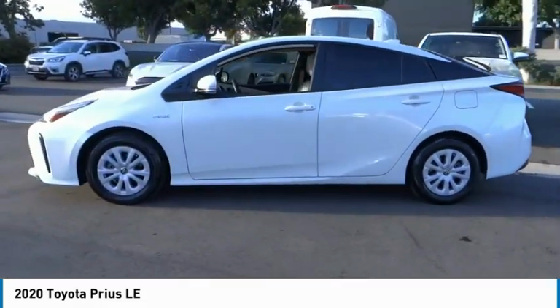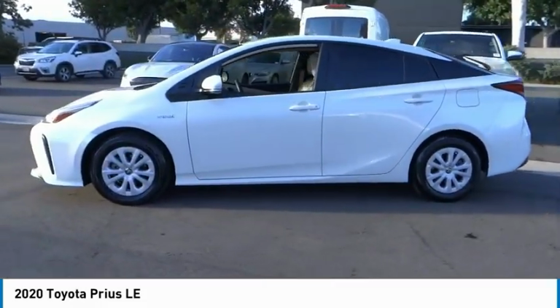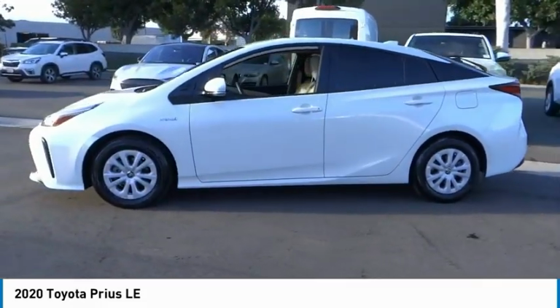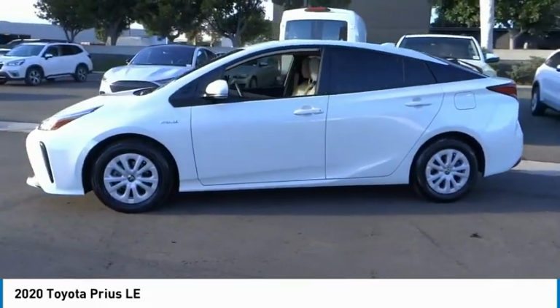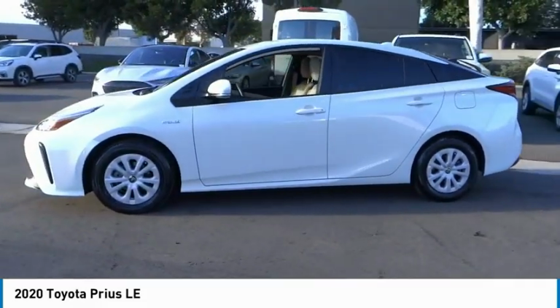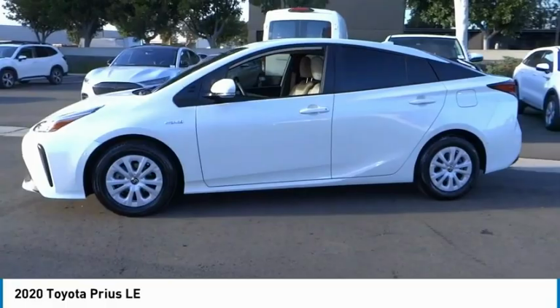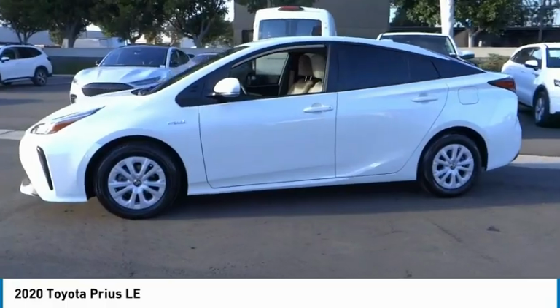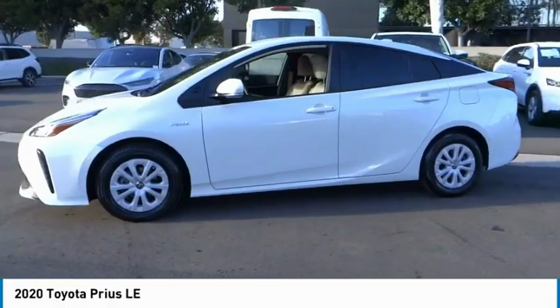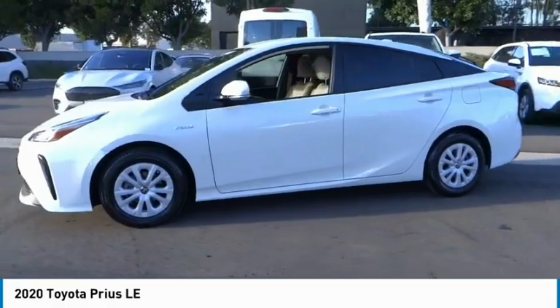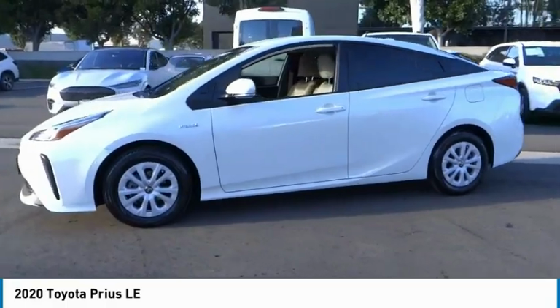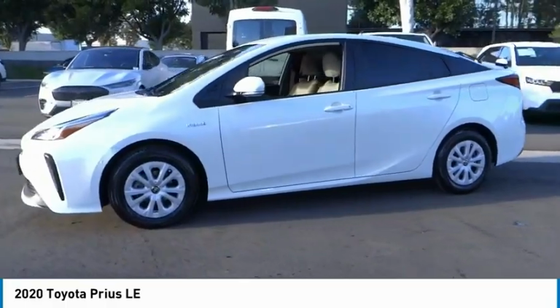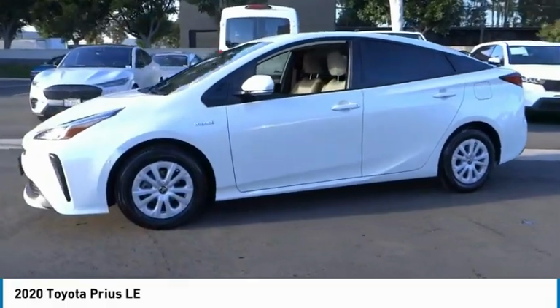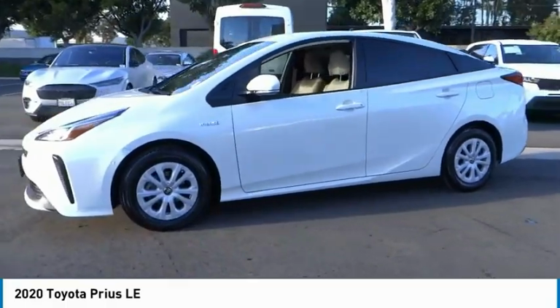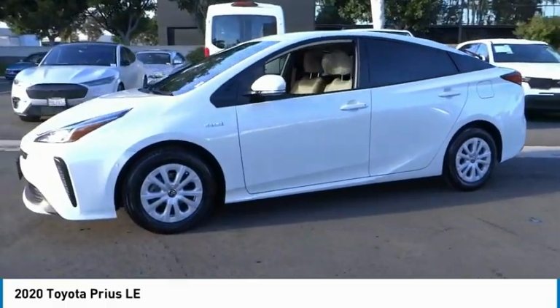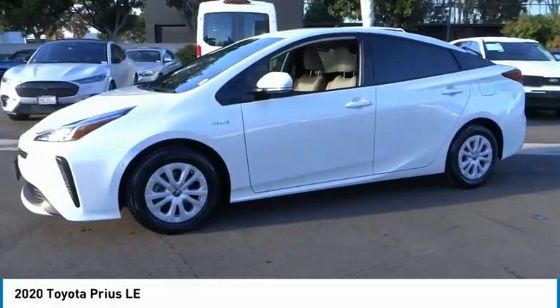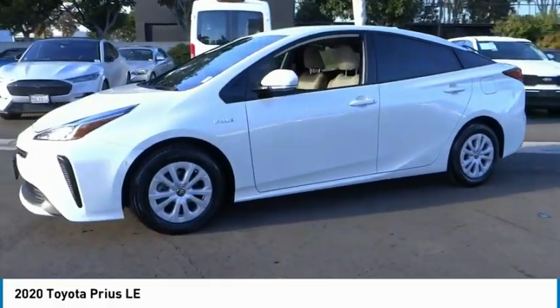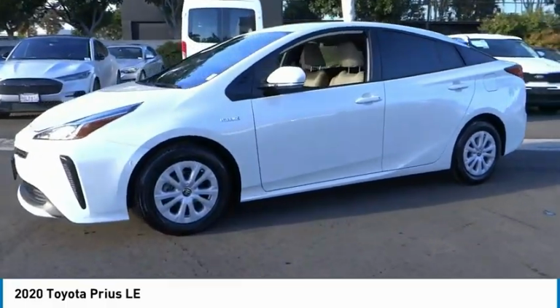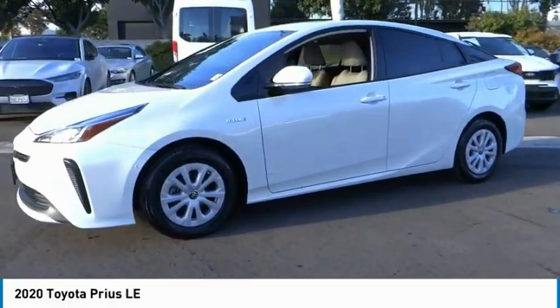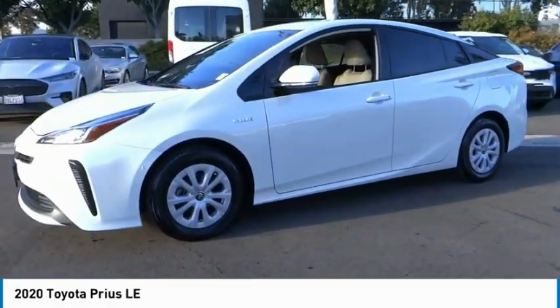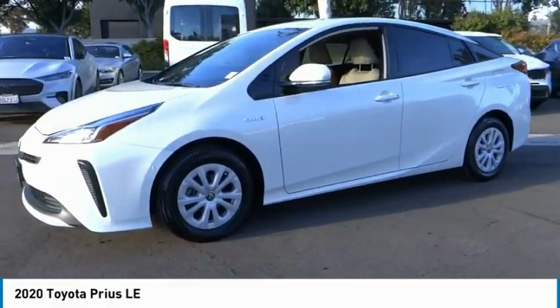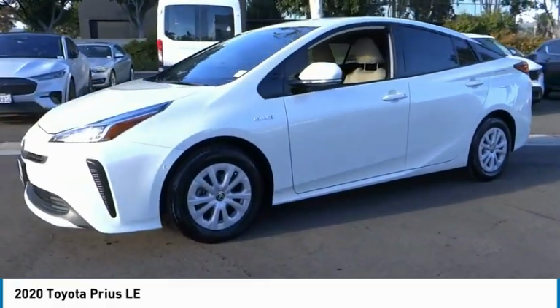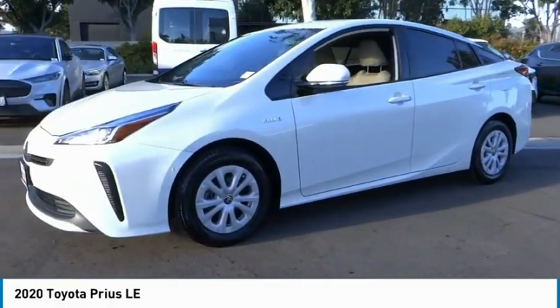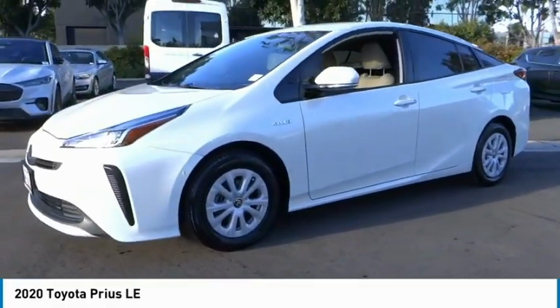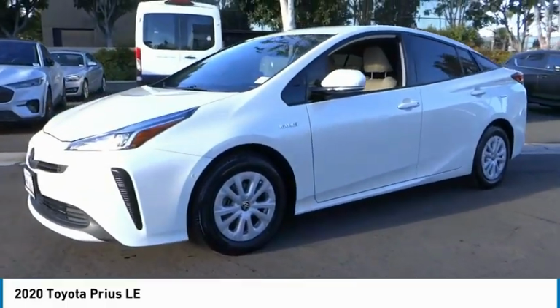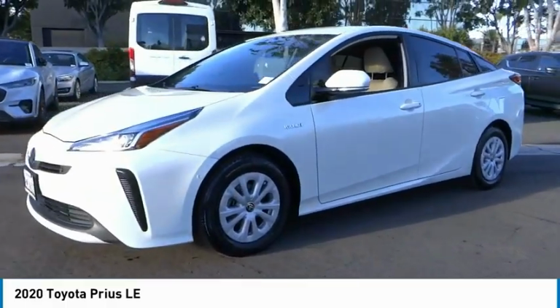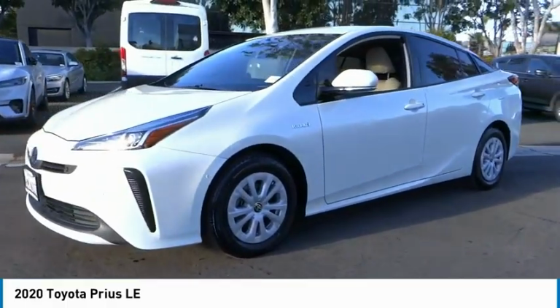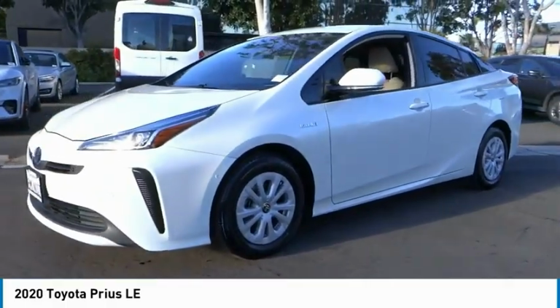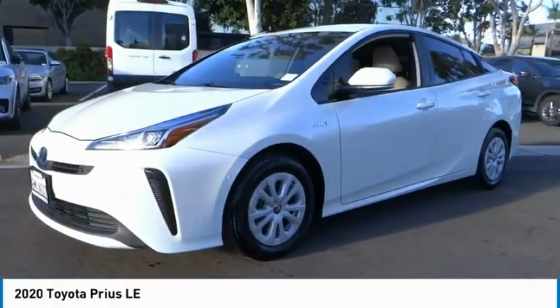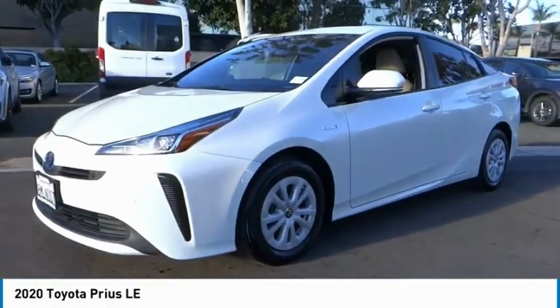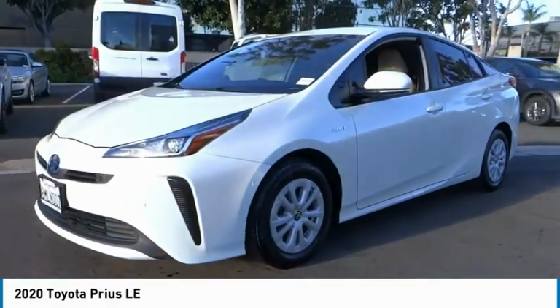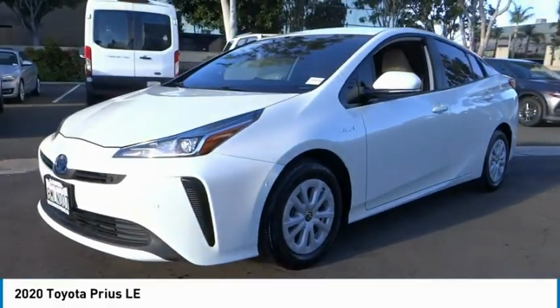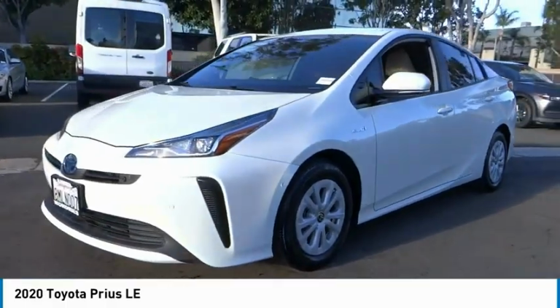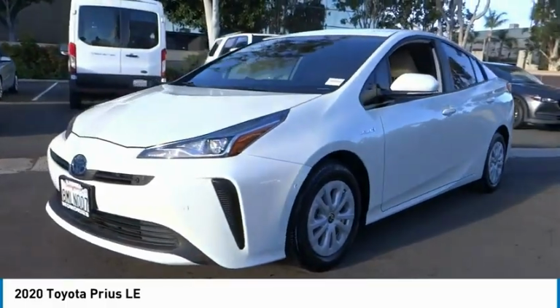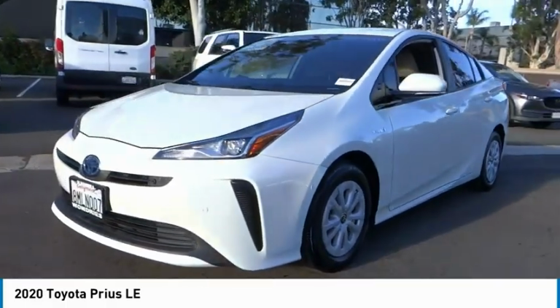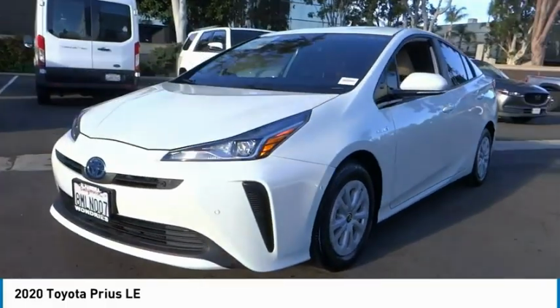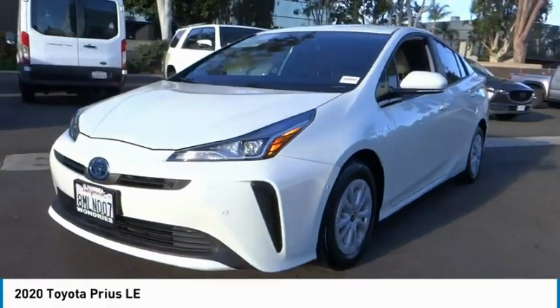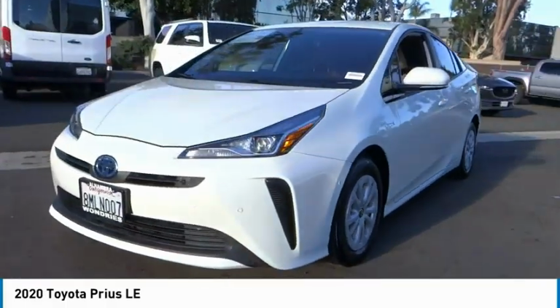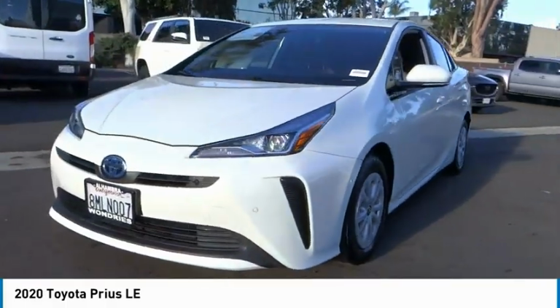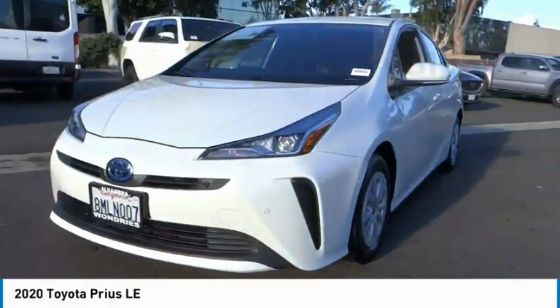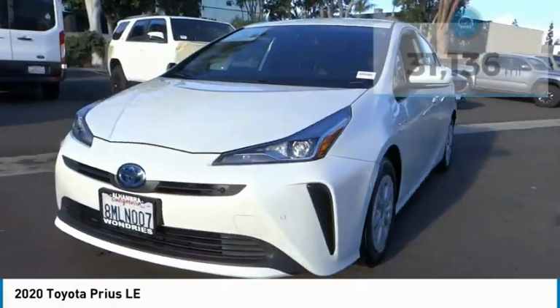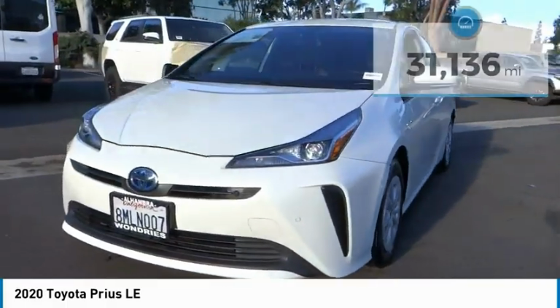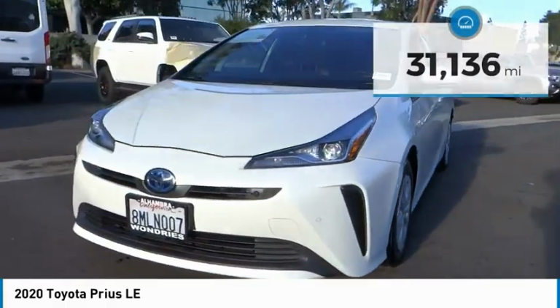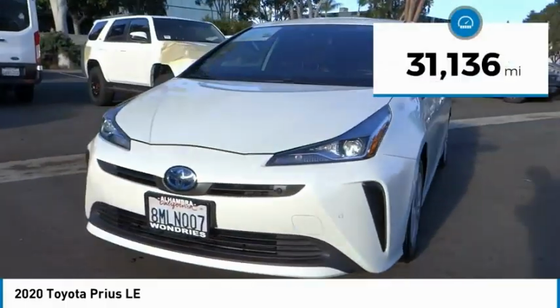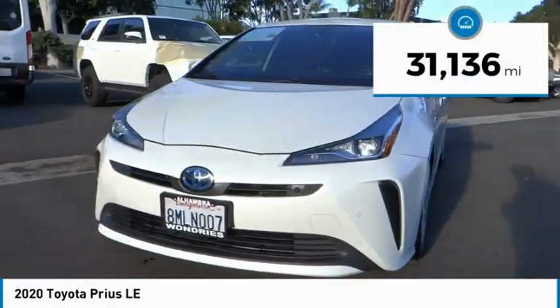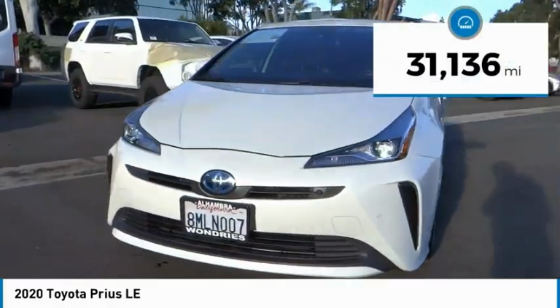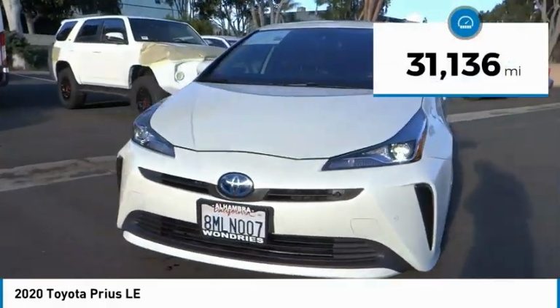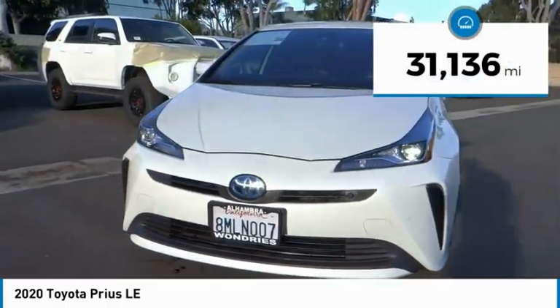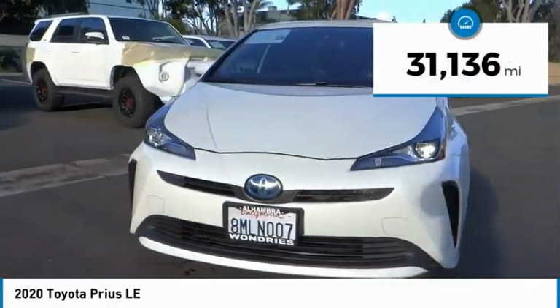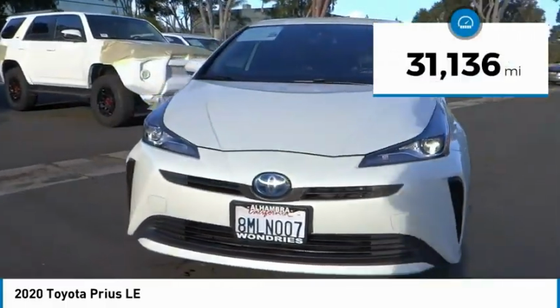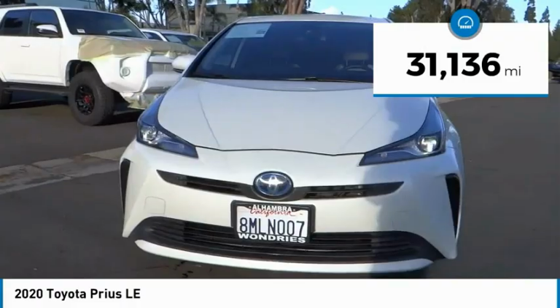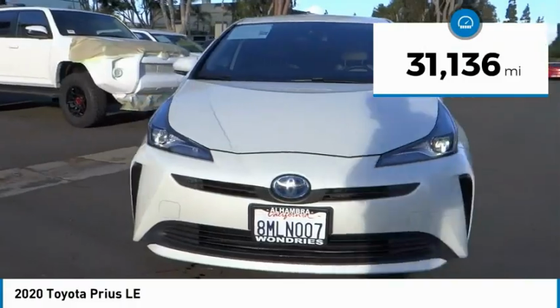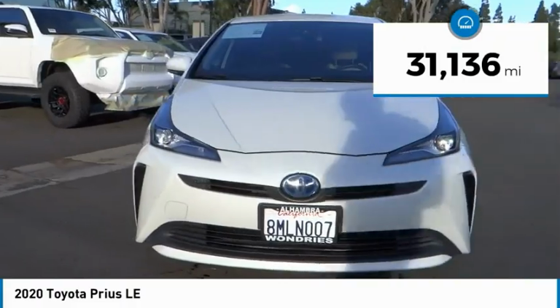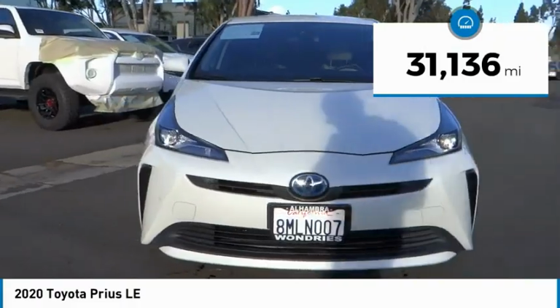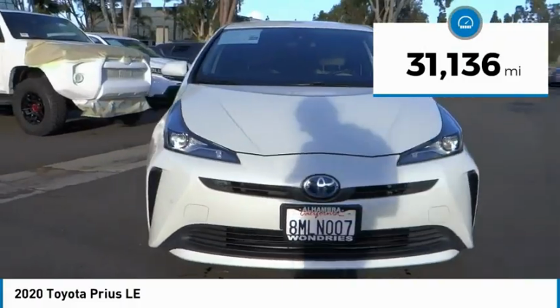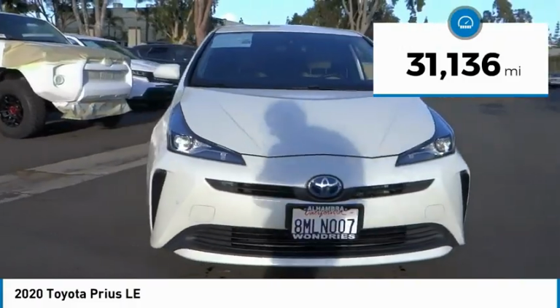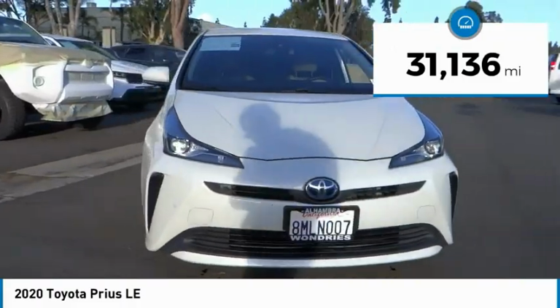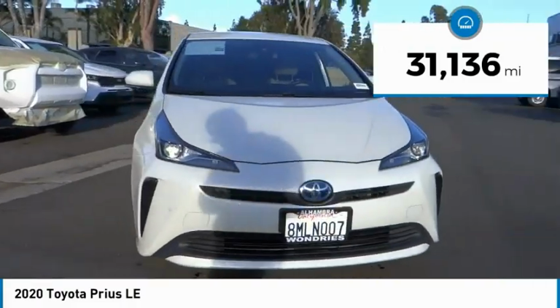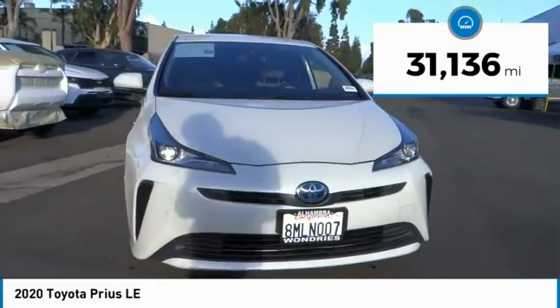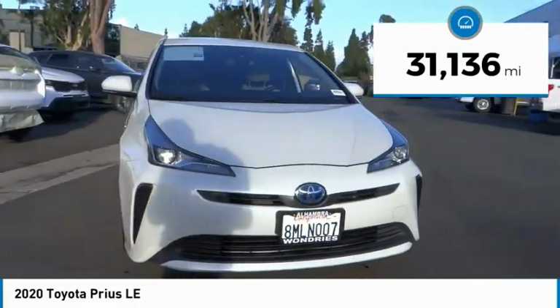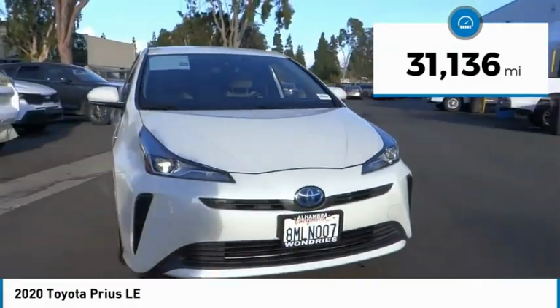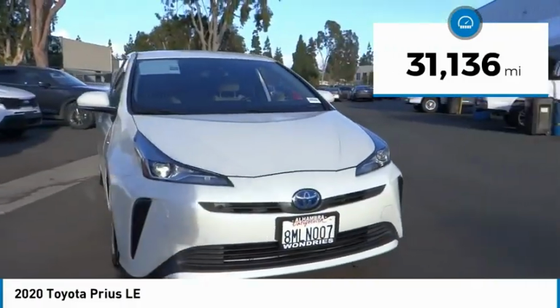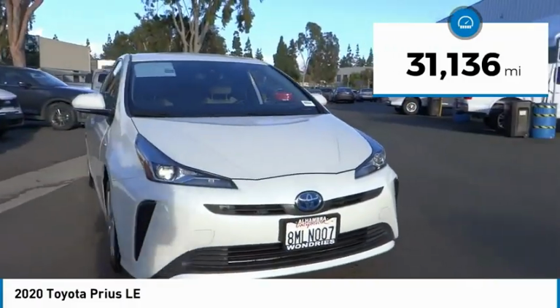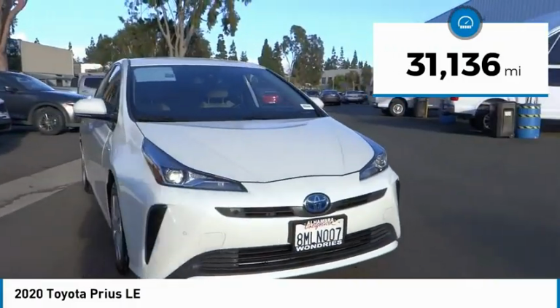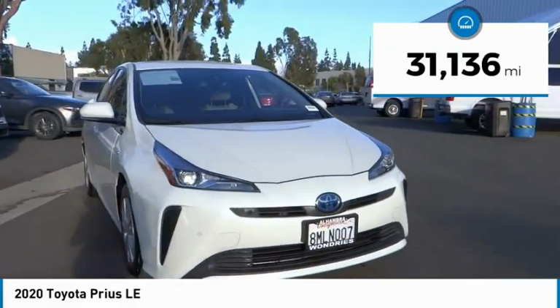One reason for its EPA-estimated combined 50 miles per gallon rating, this vehicle has less than 35,000 miles.